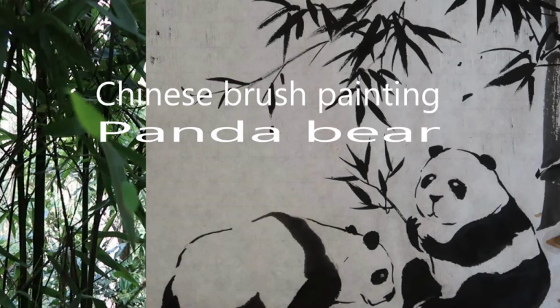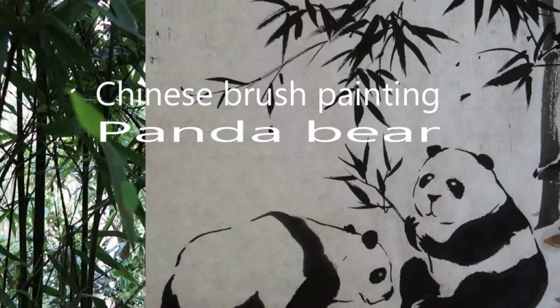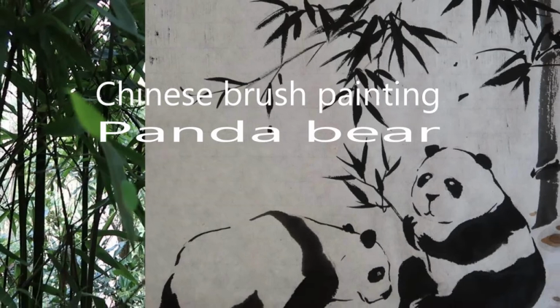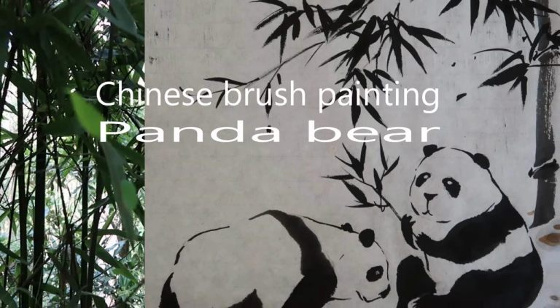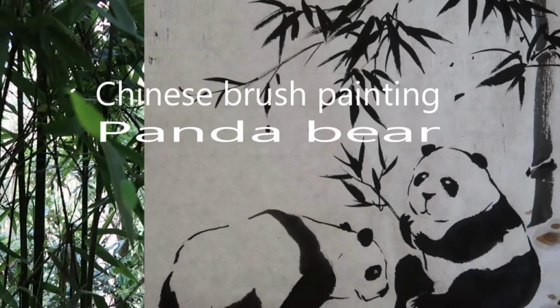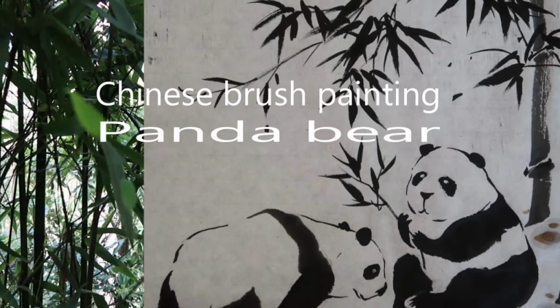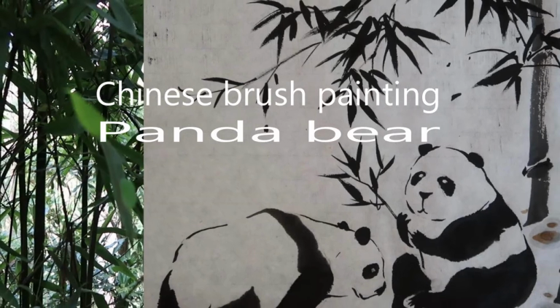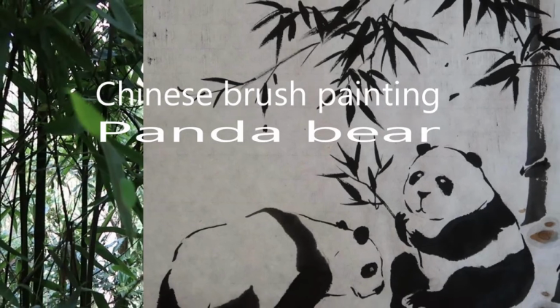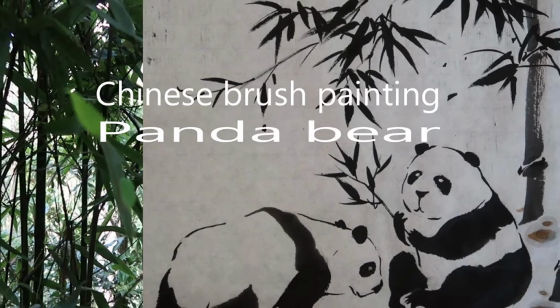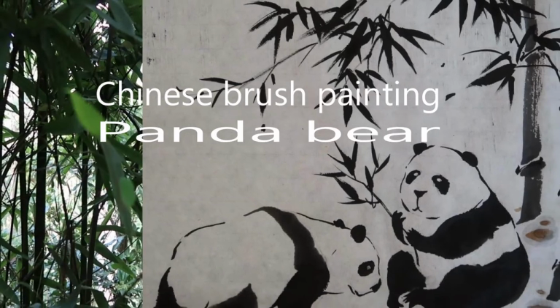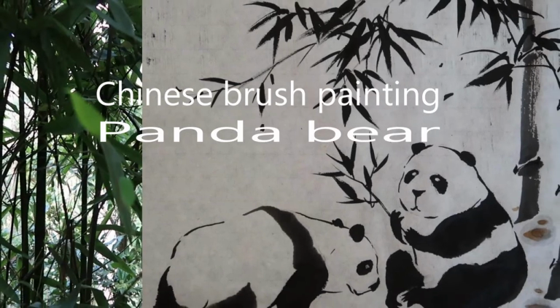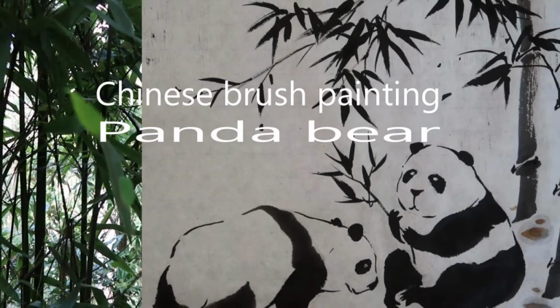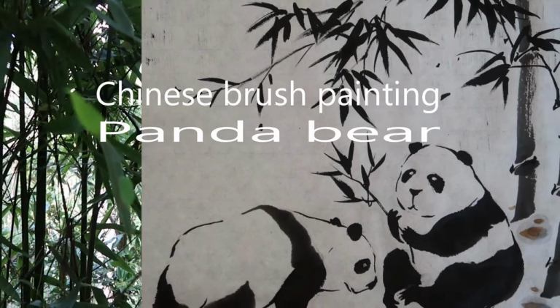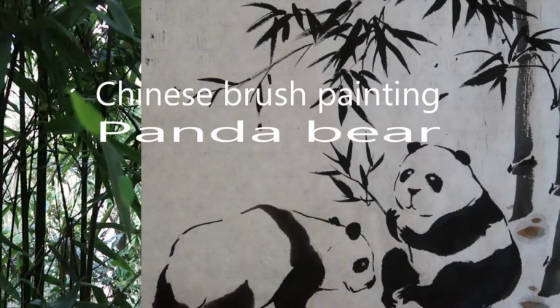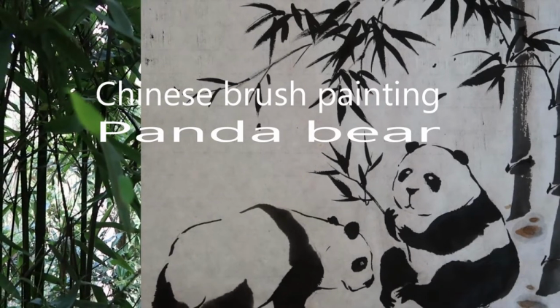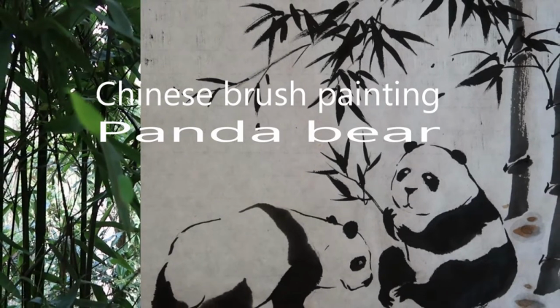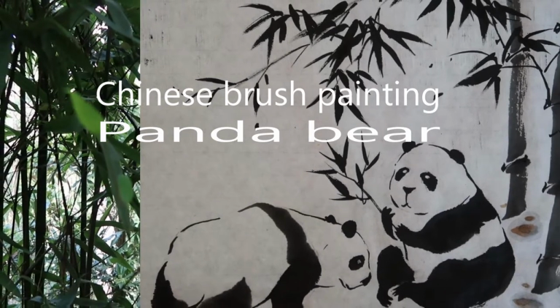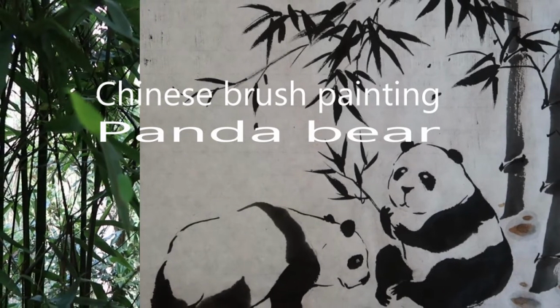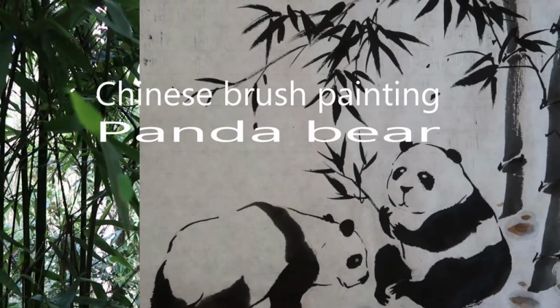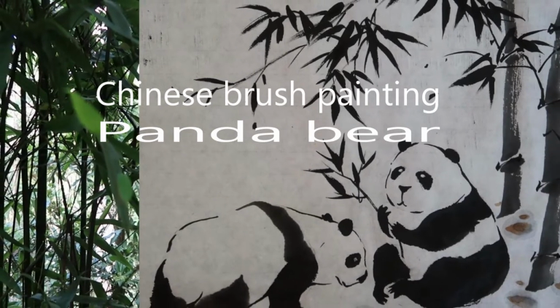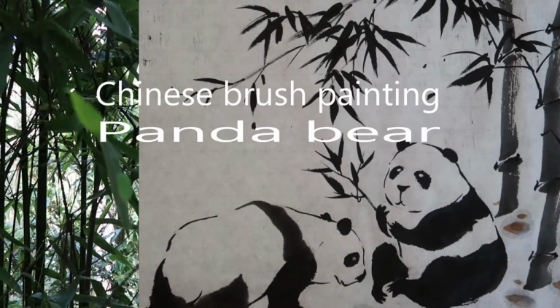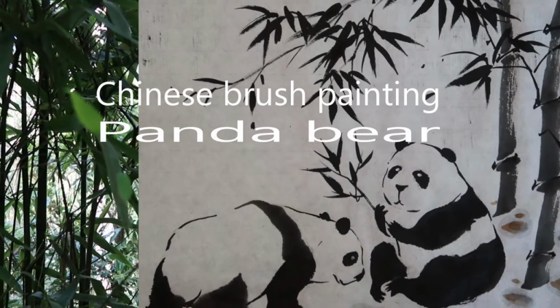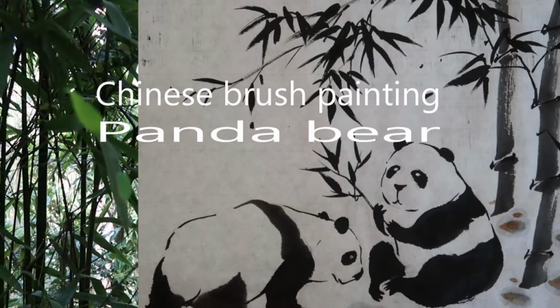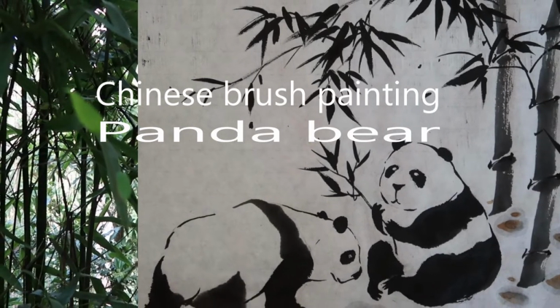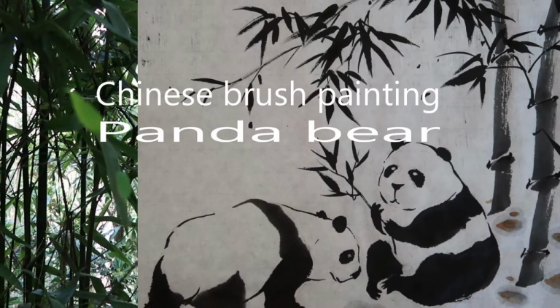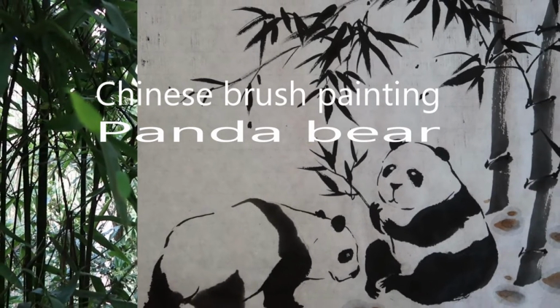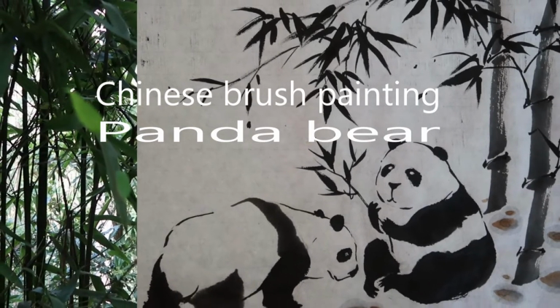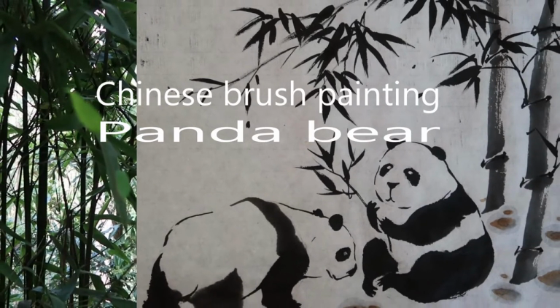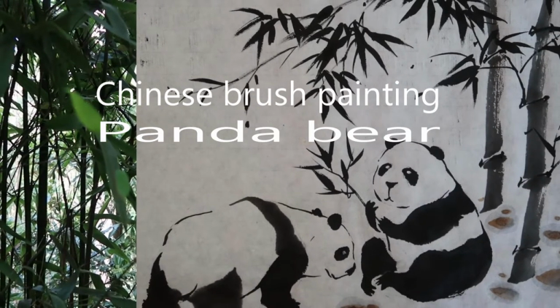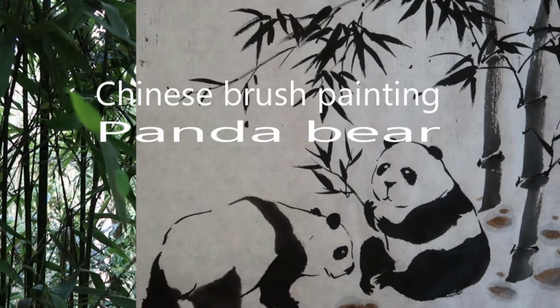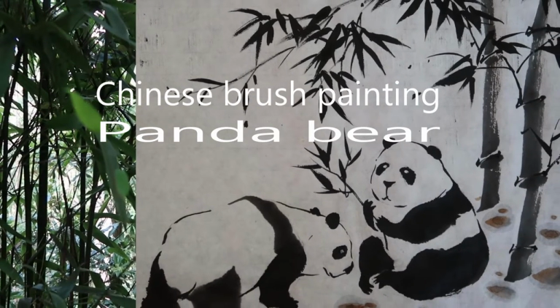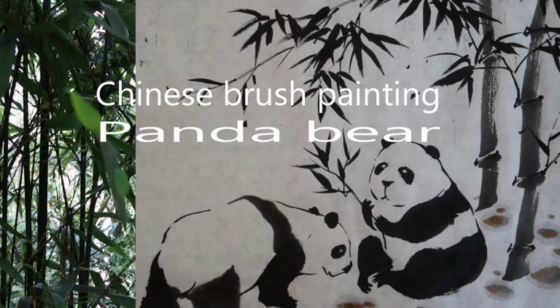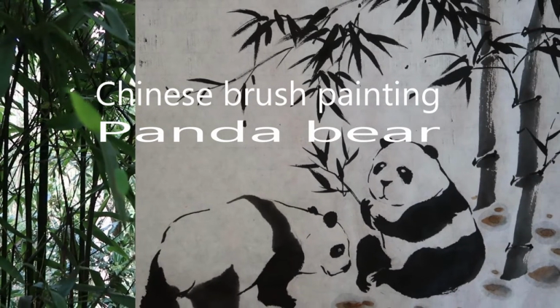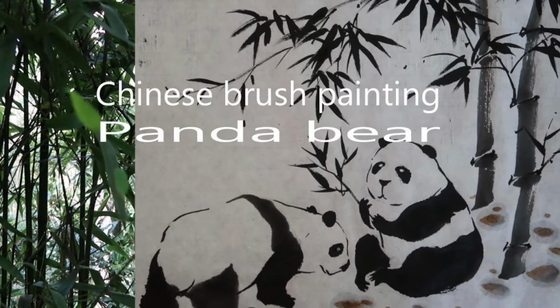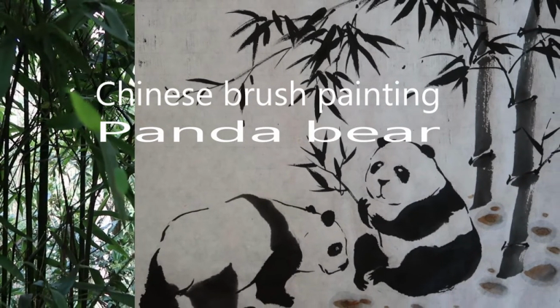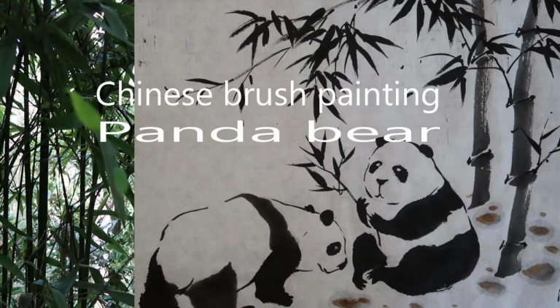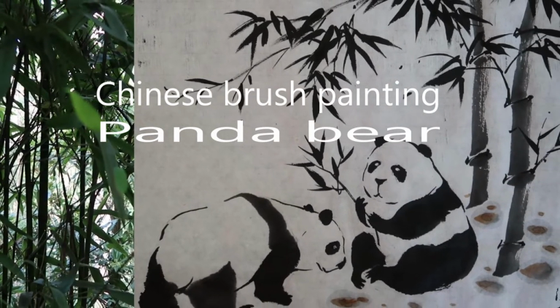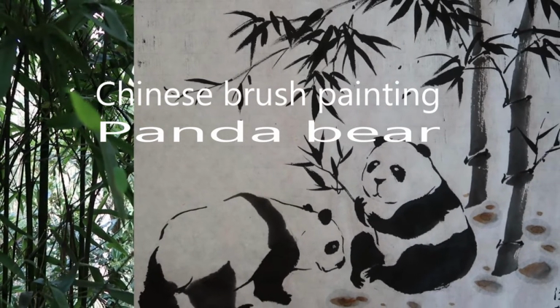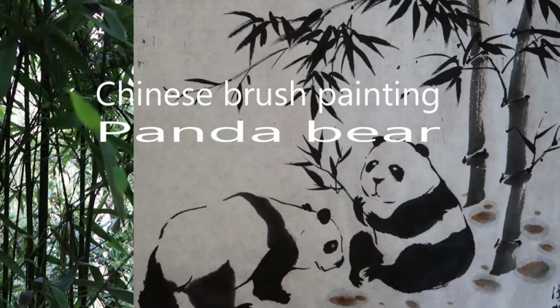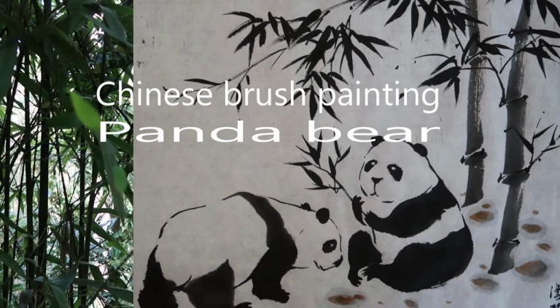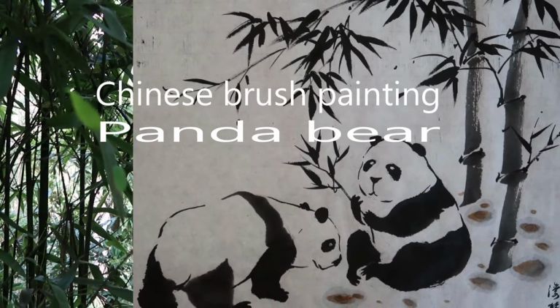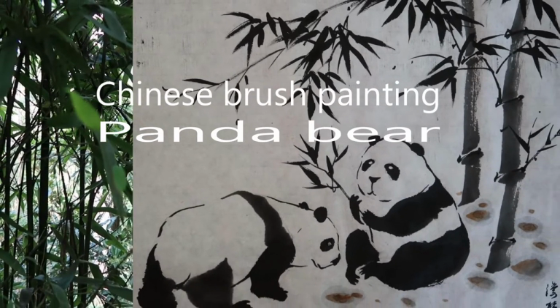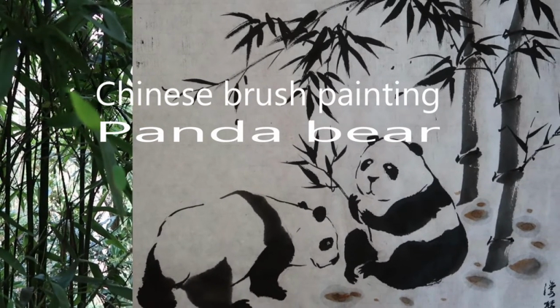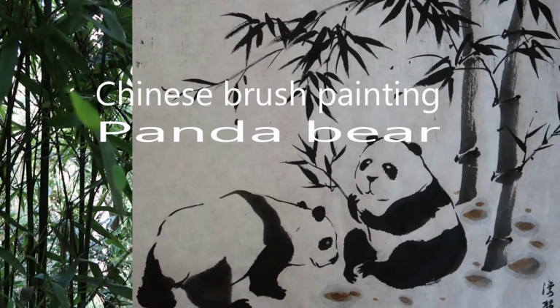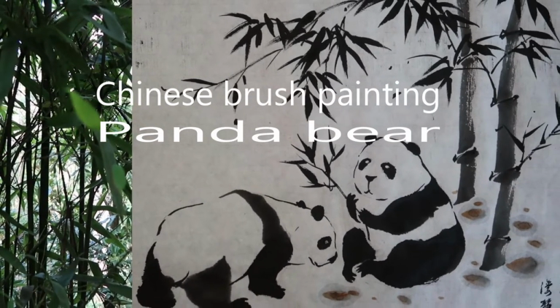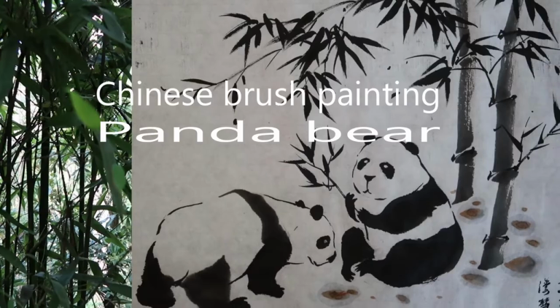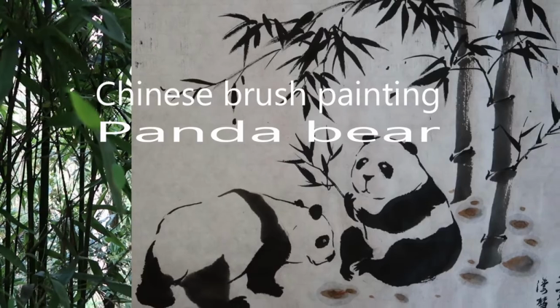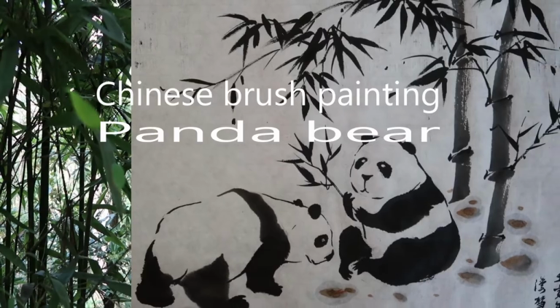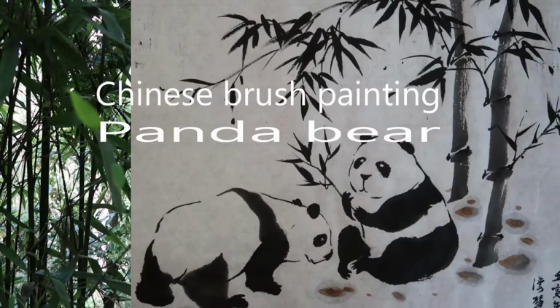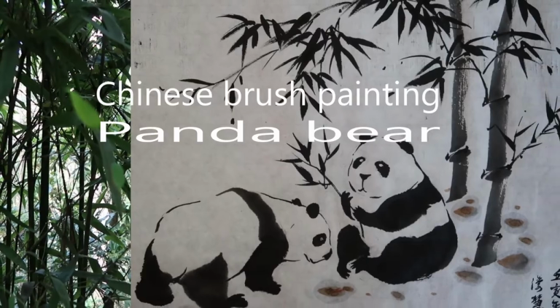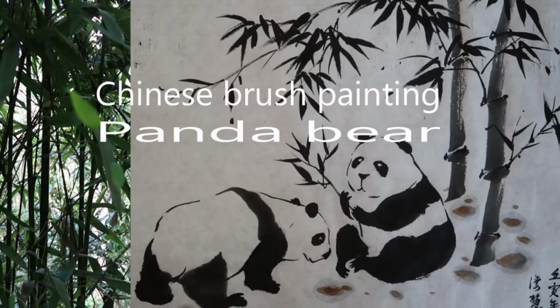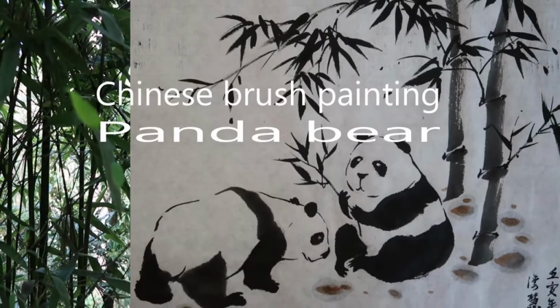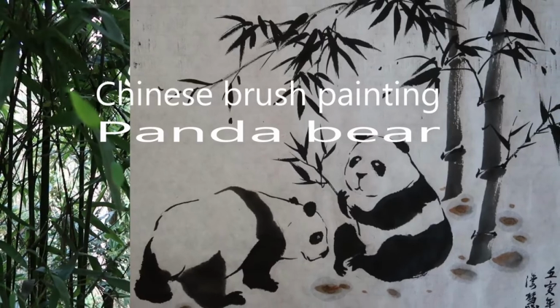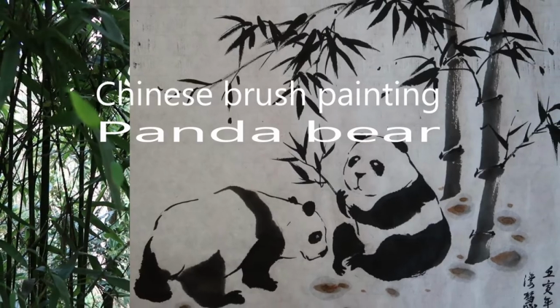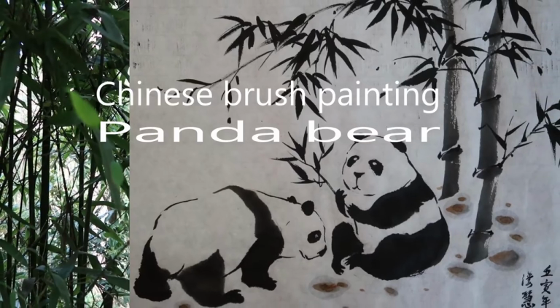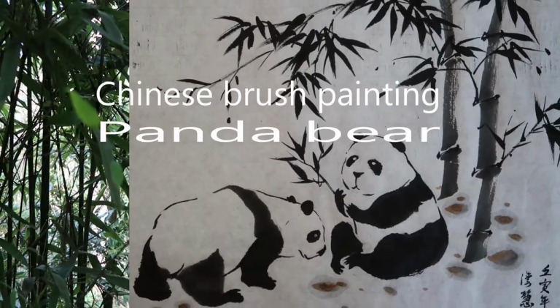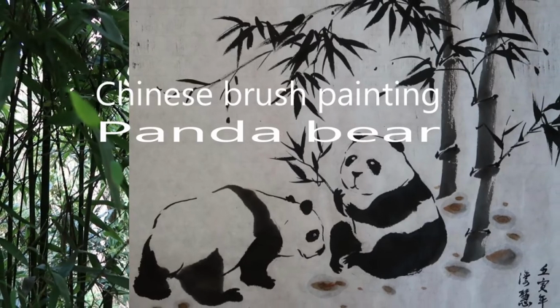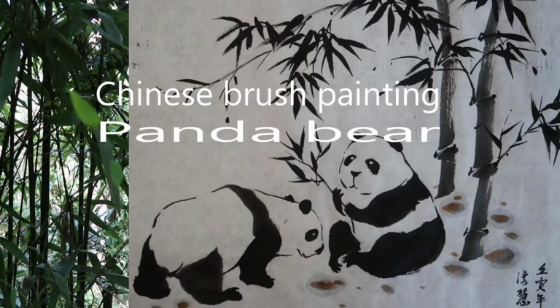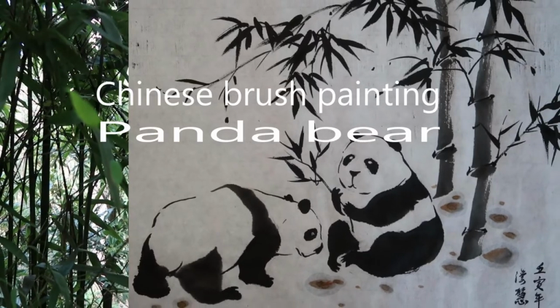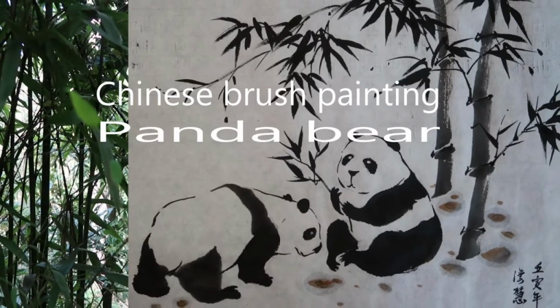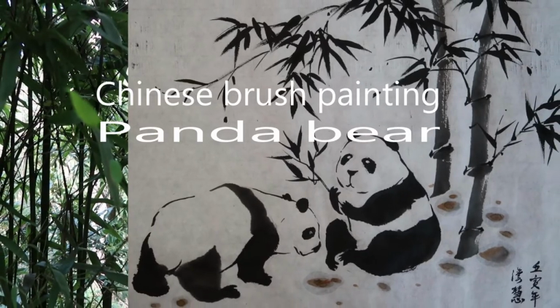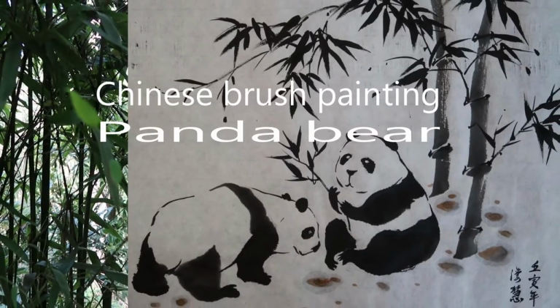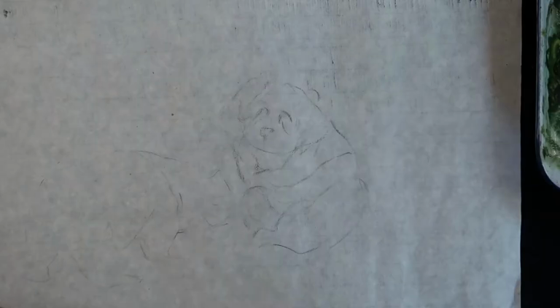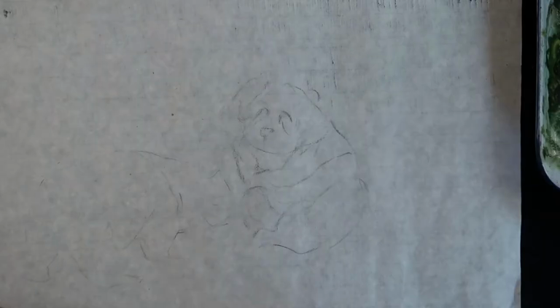Hi everyone, today I'm going to show you how to paint a giant panda with ink.